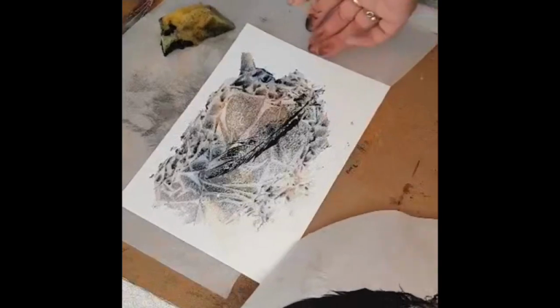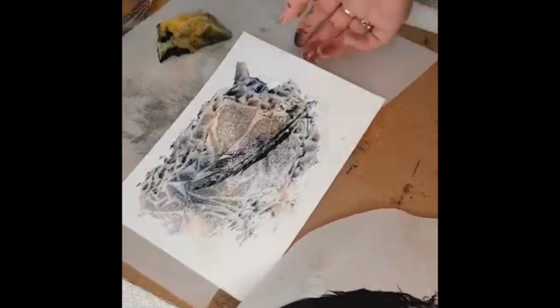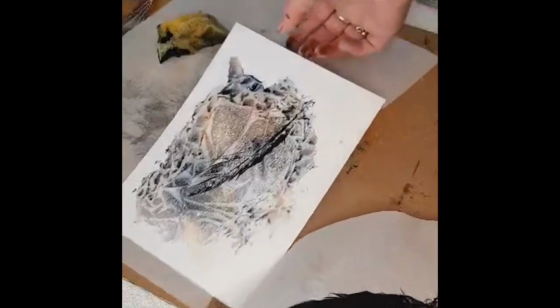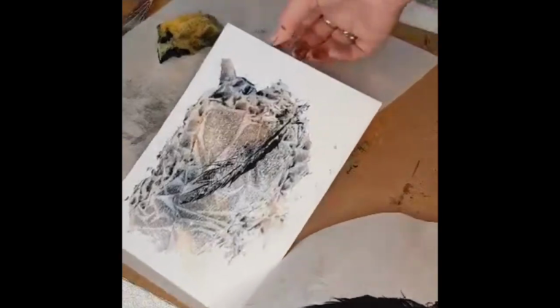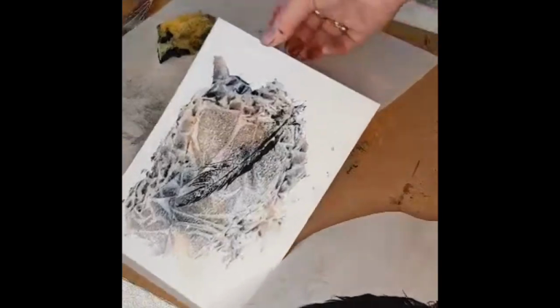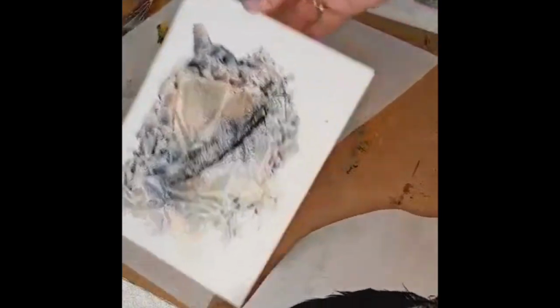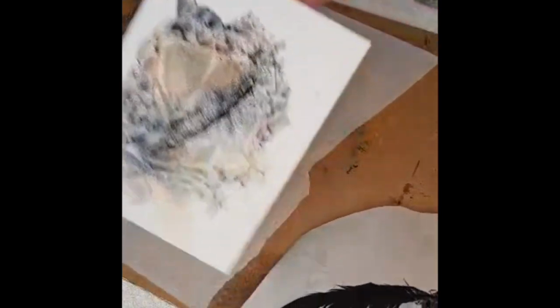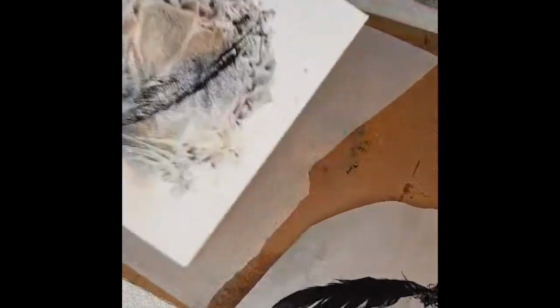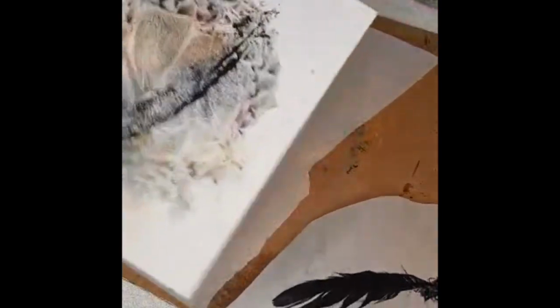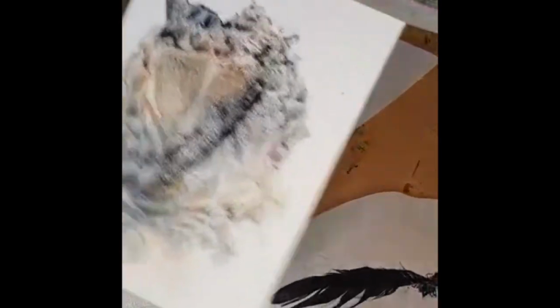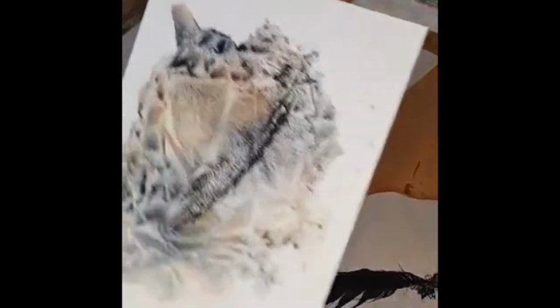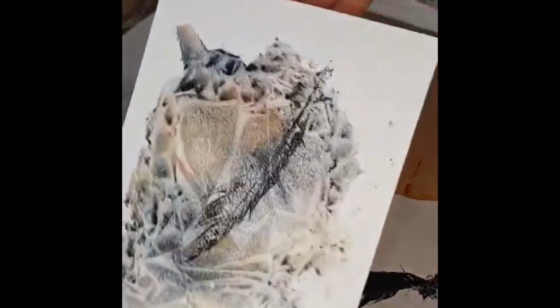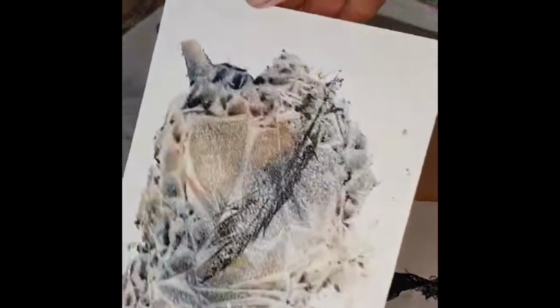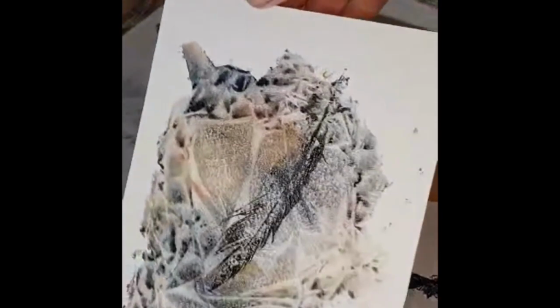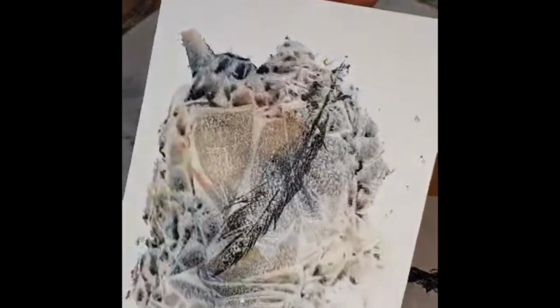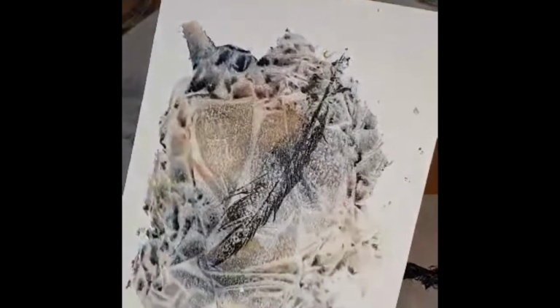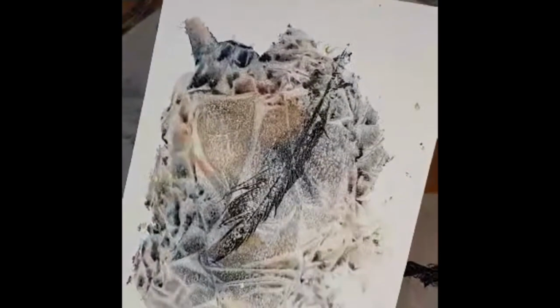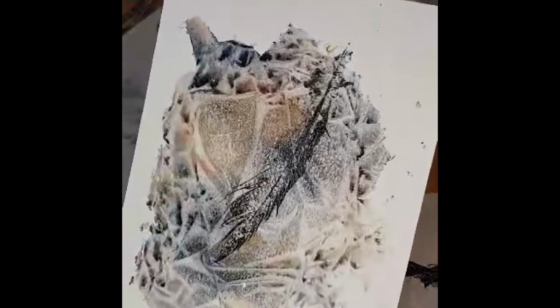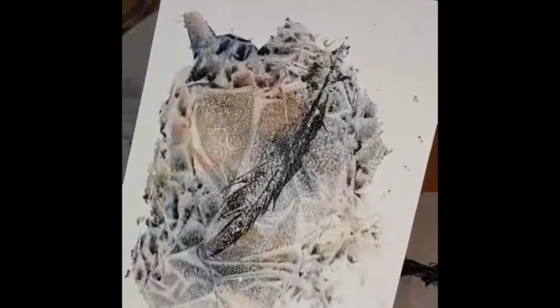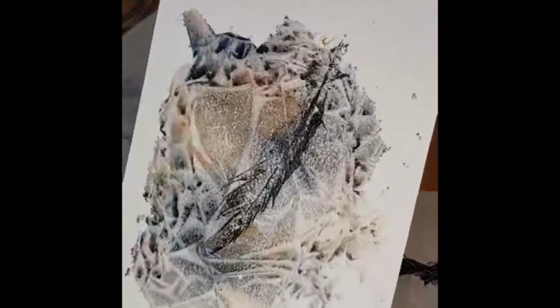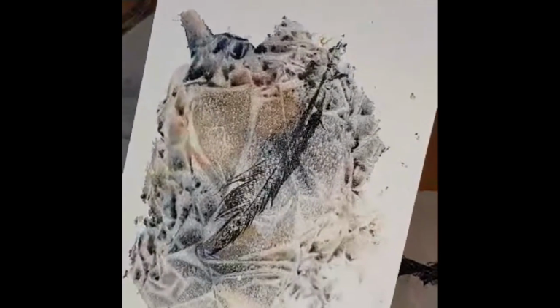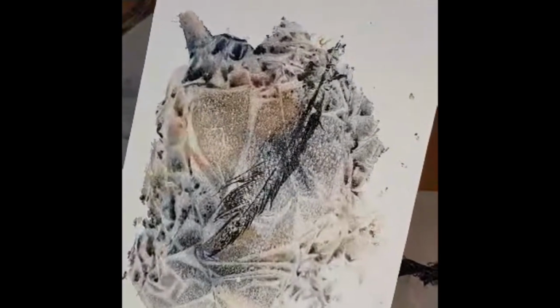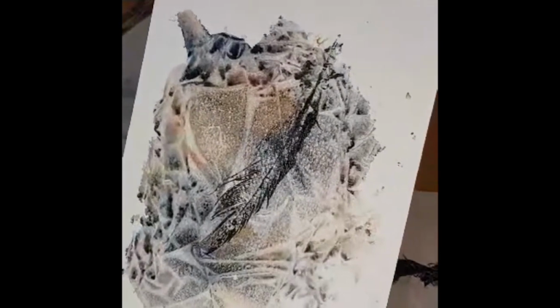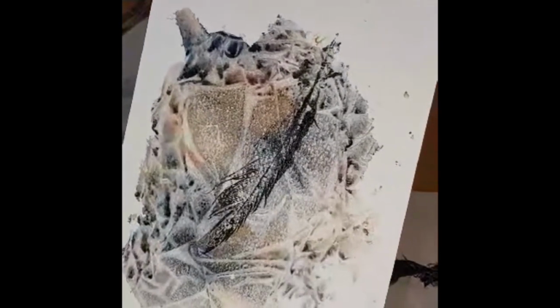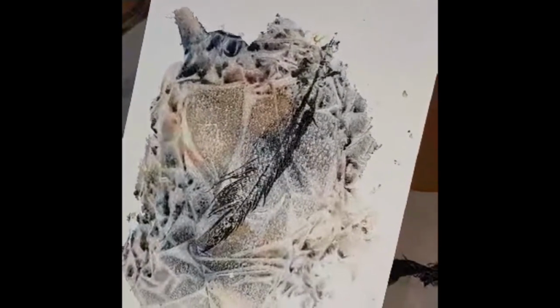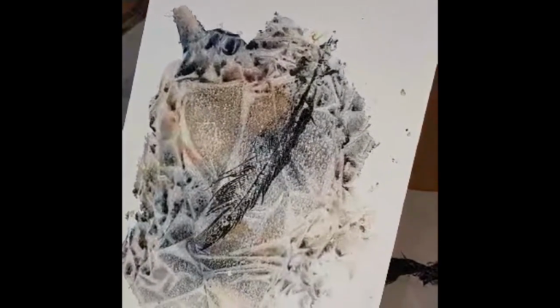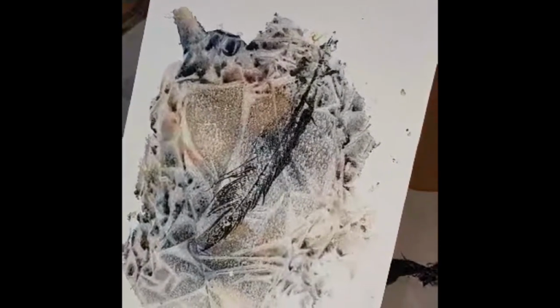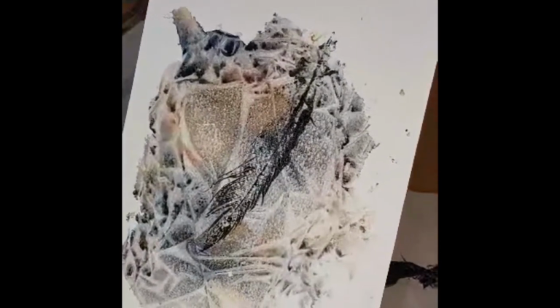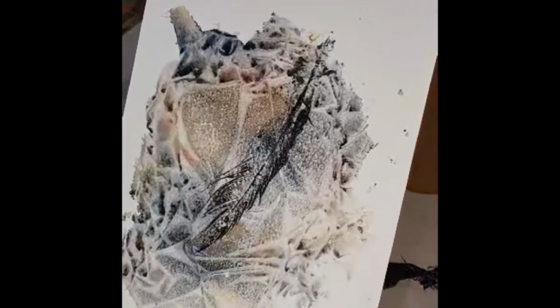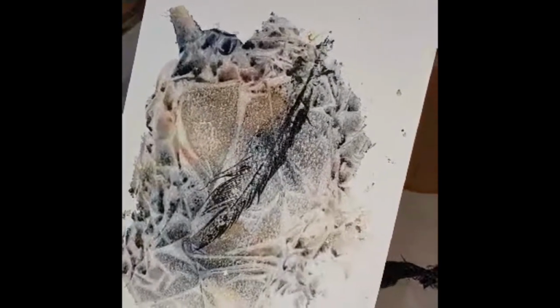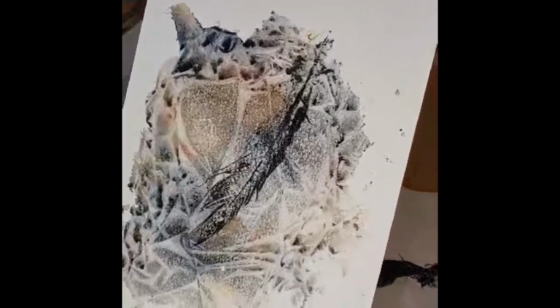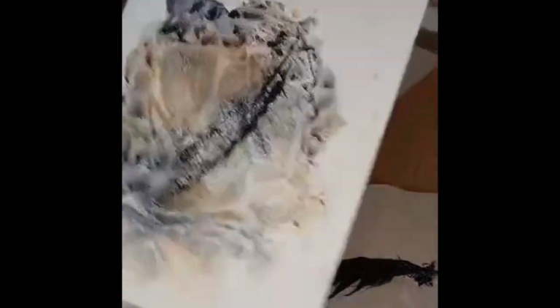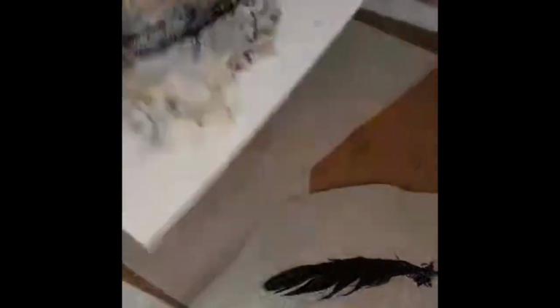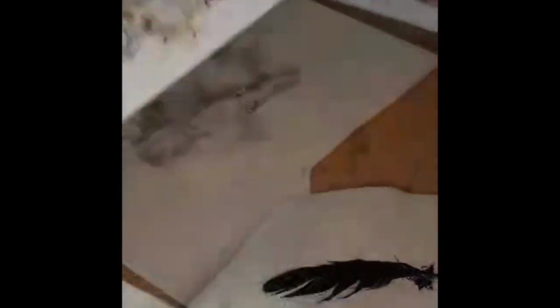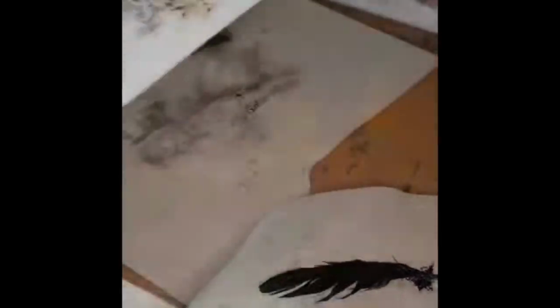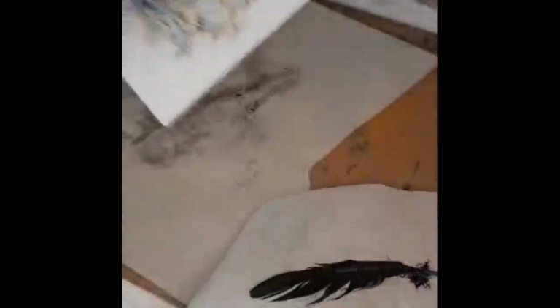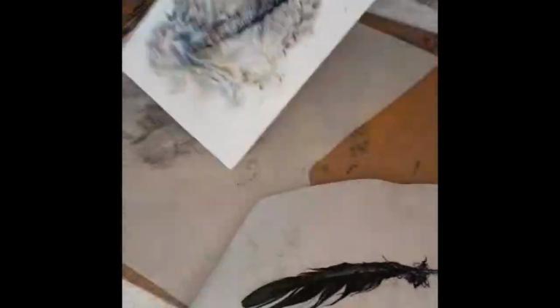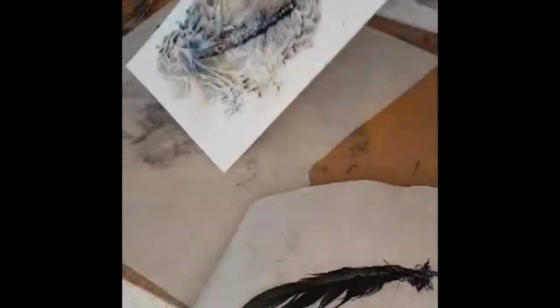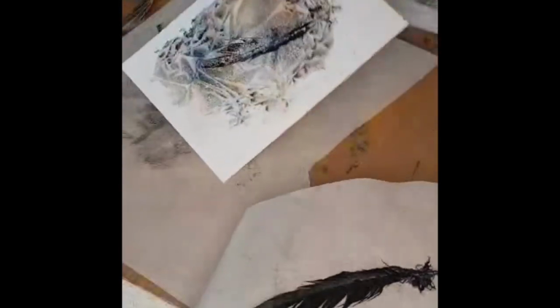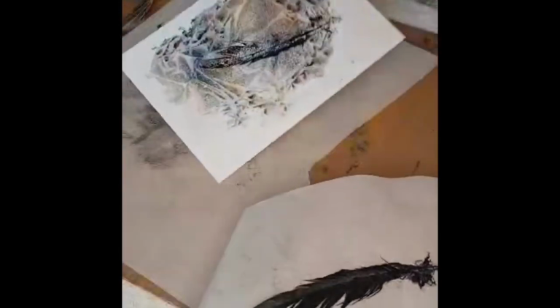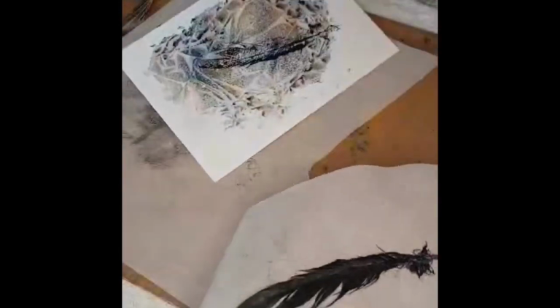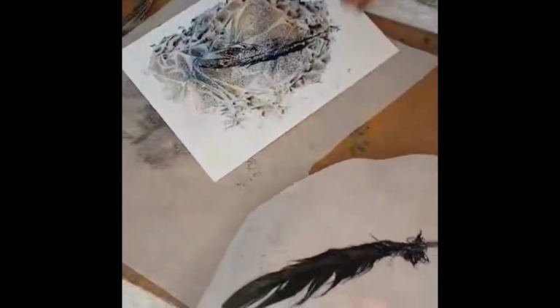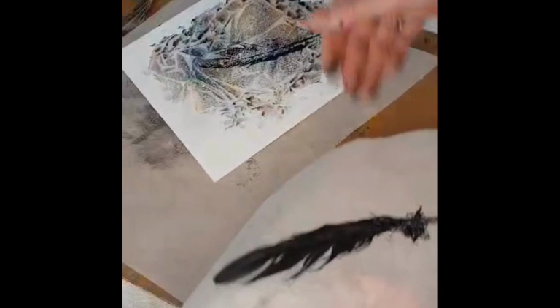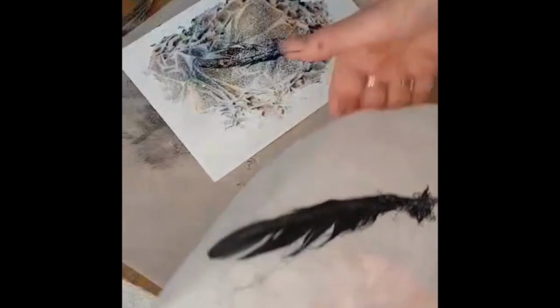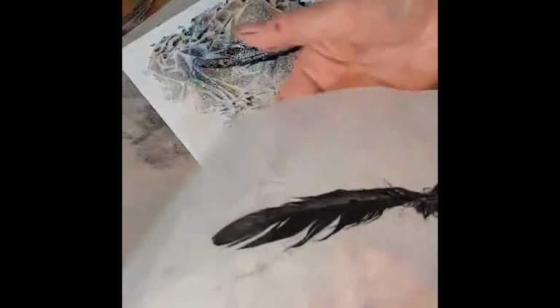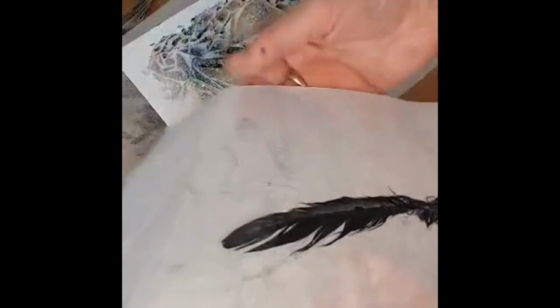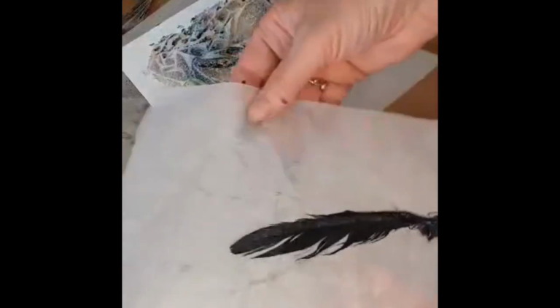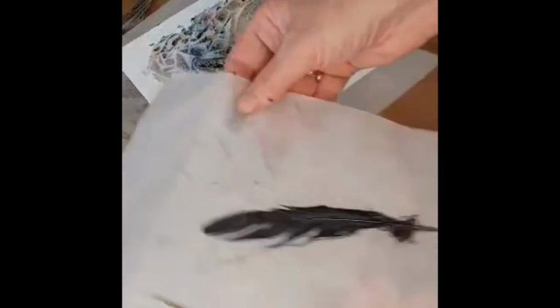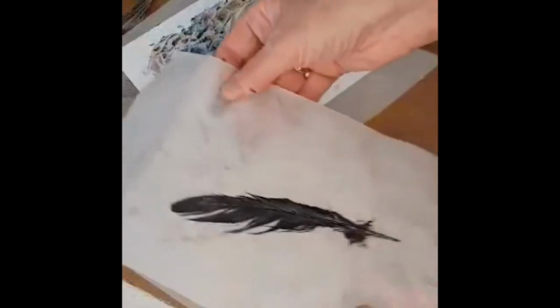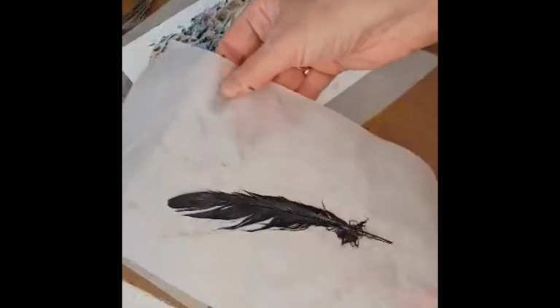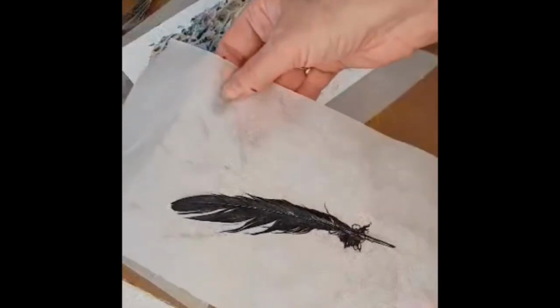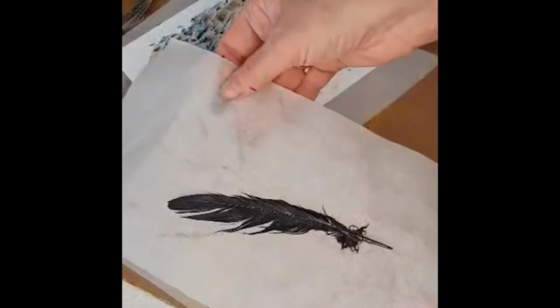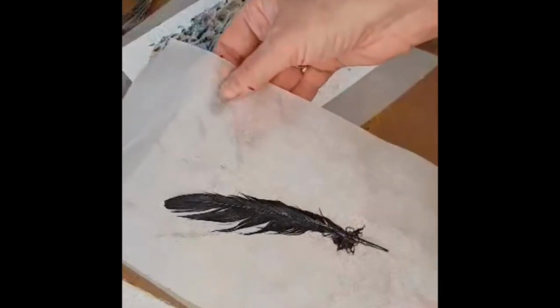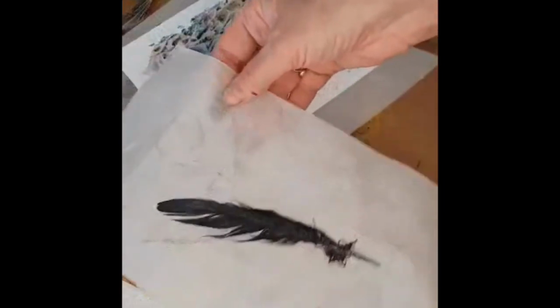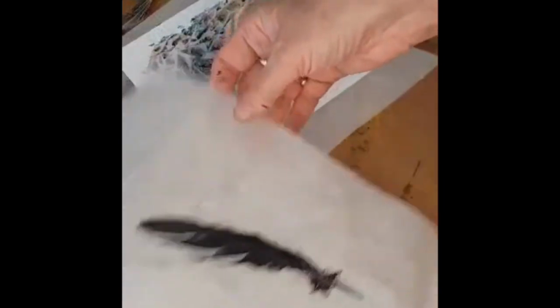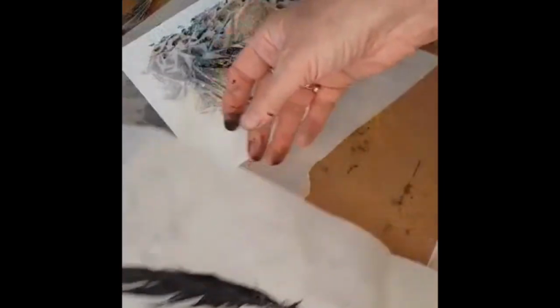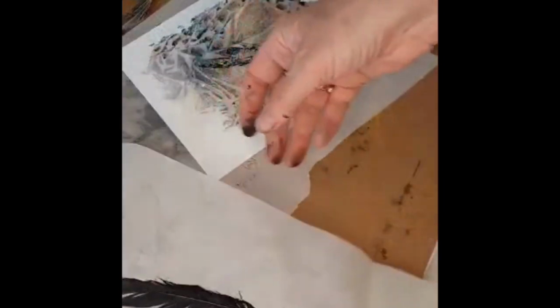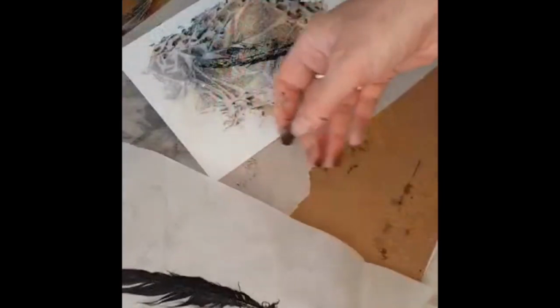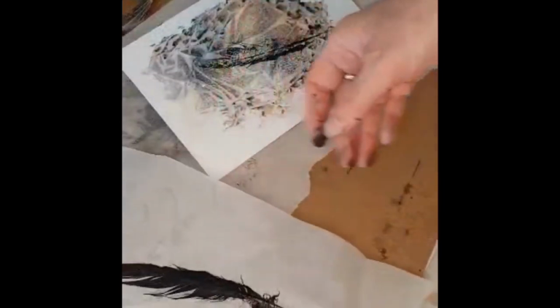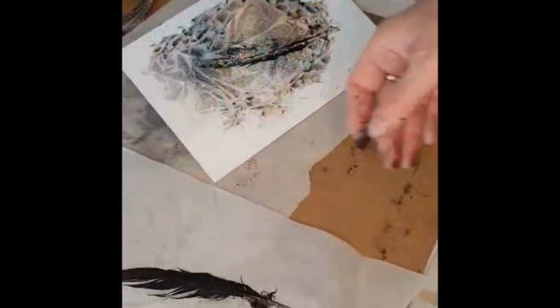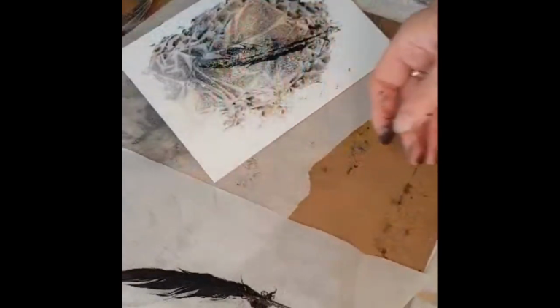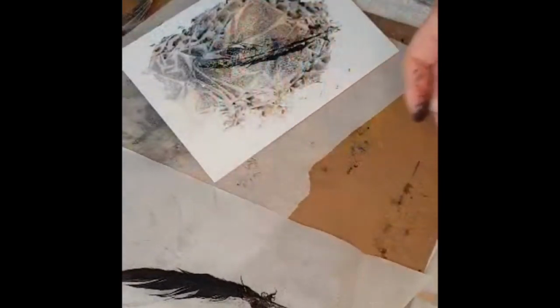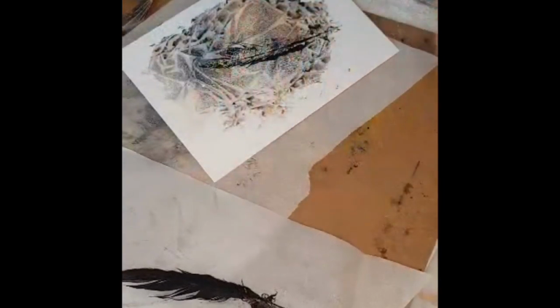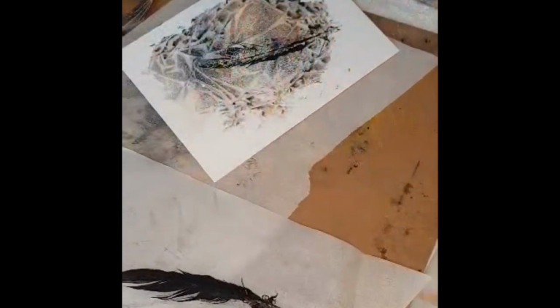And there we have it — a little monoprint of a feather on a gorgeous background. Thanks for watching.